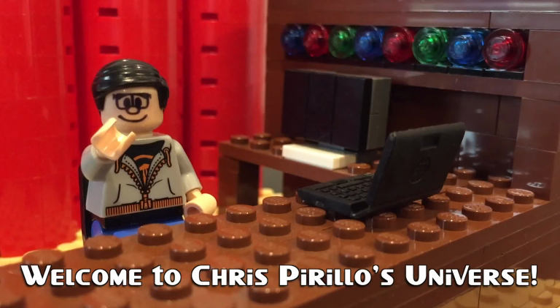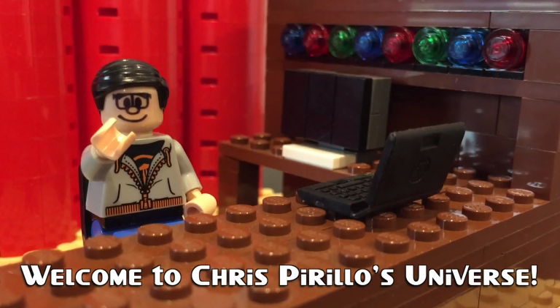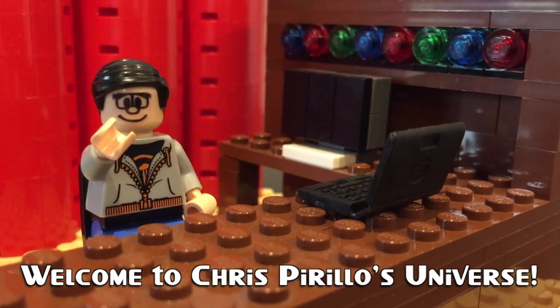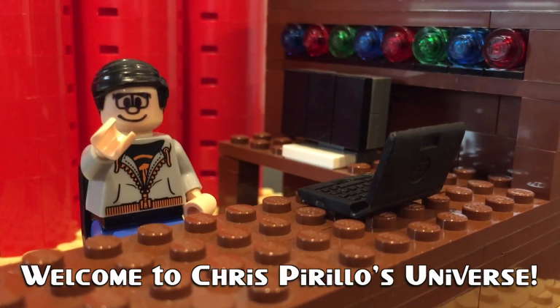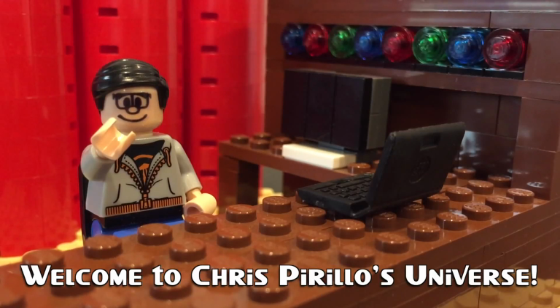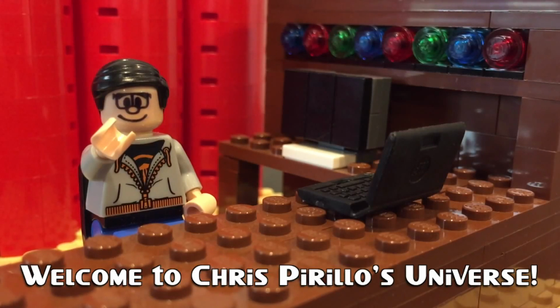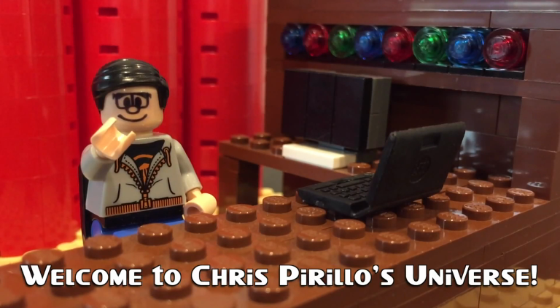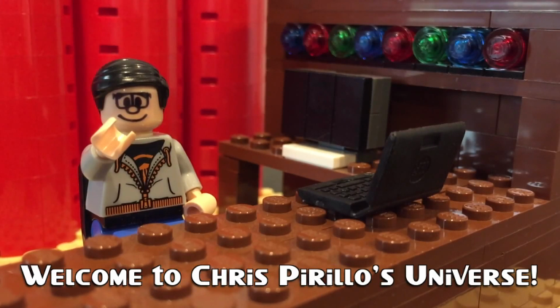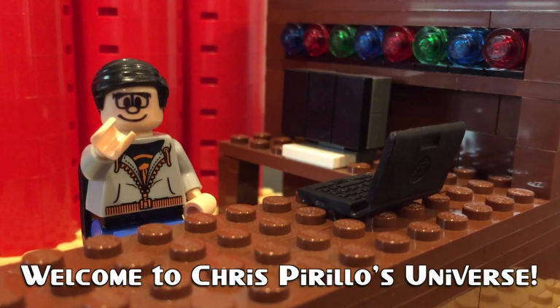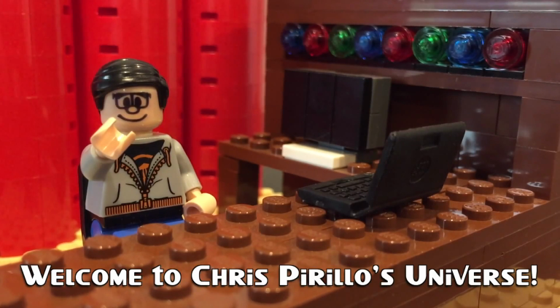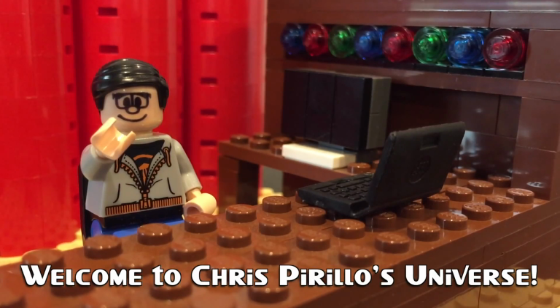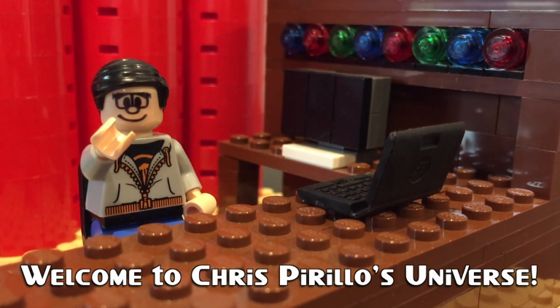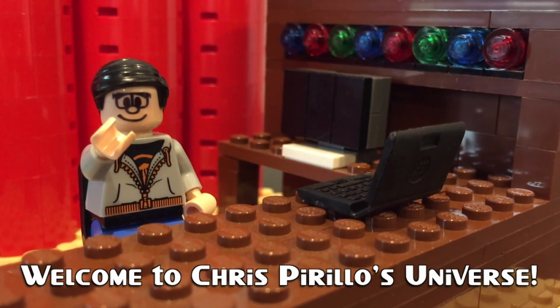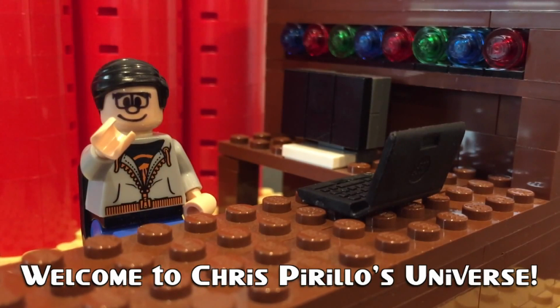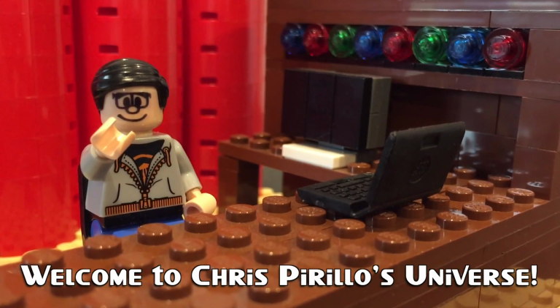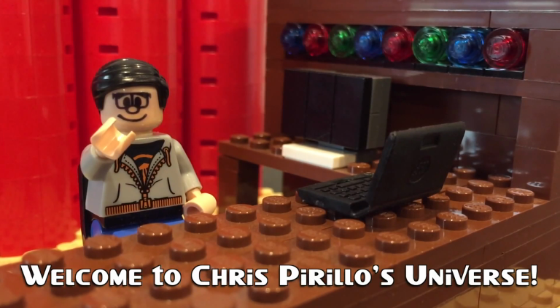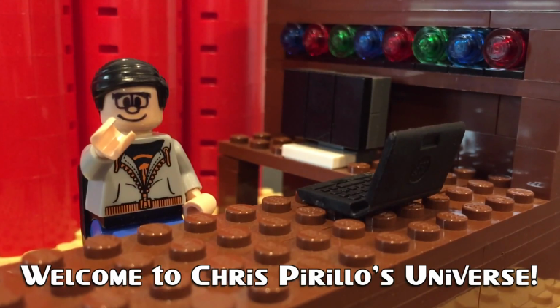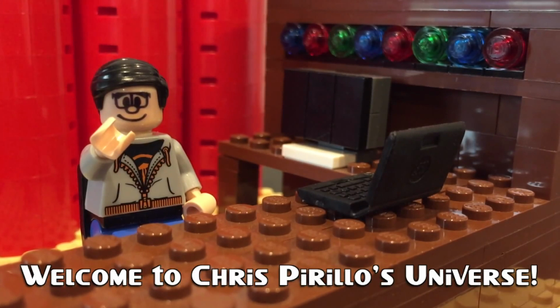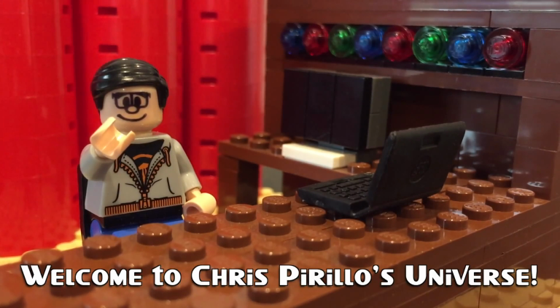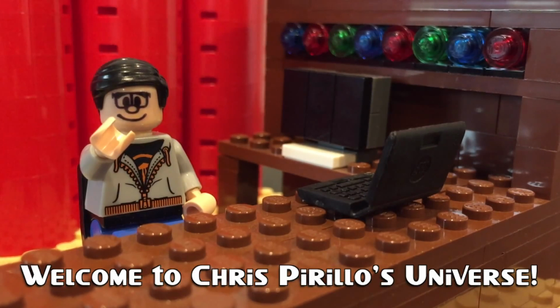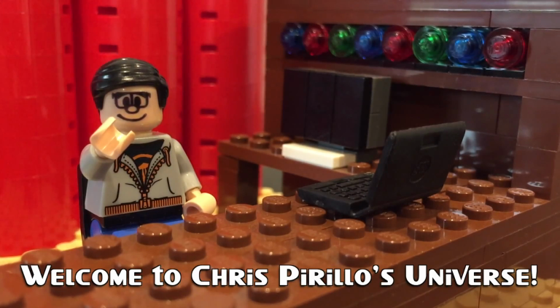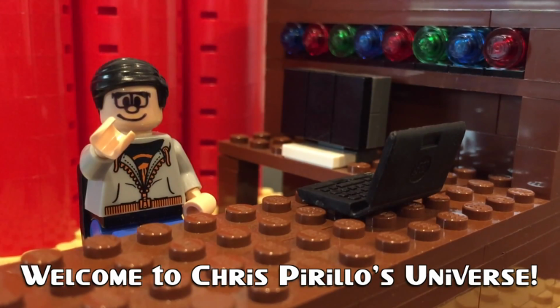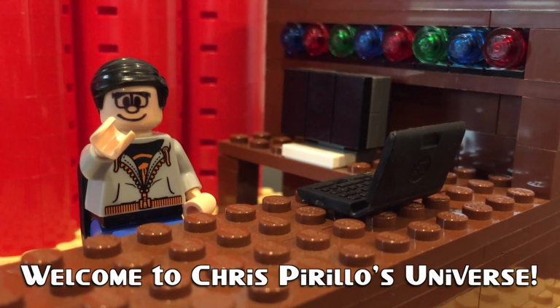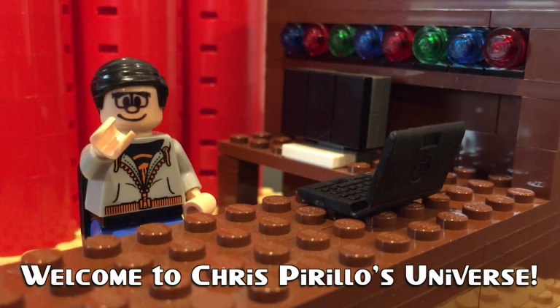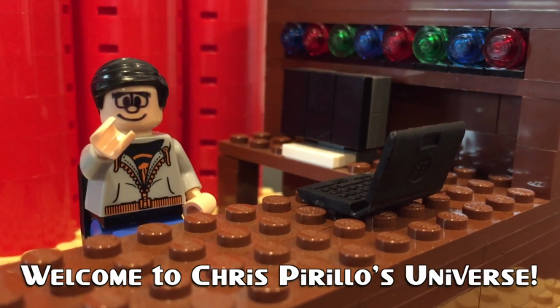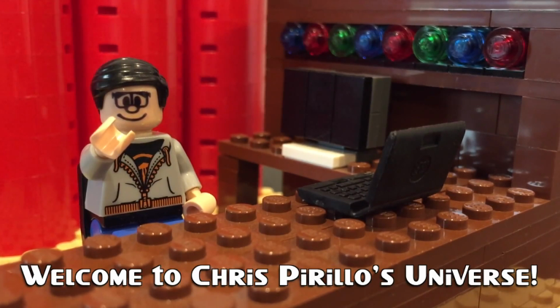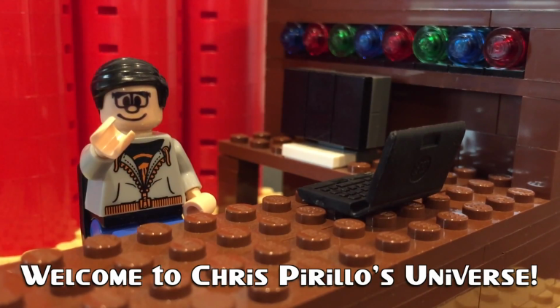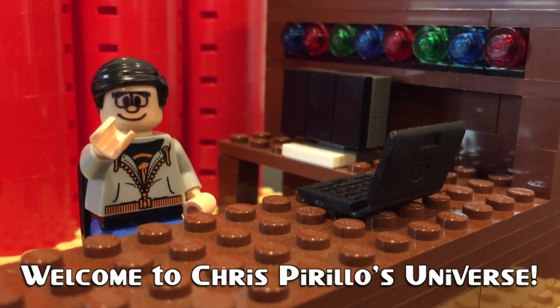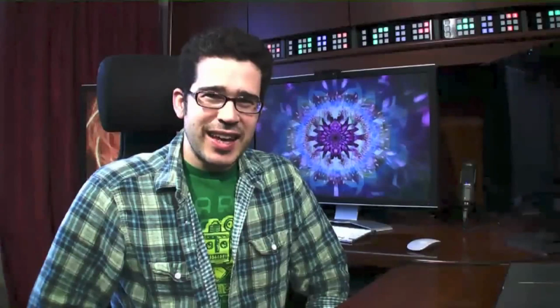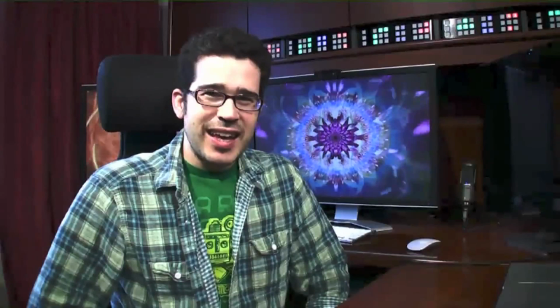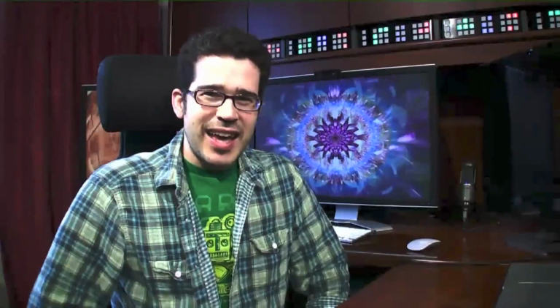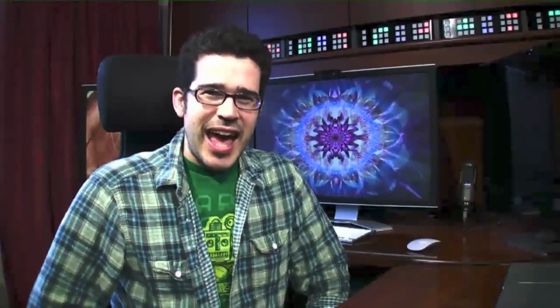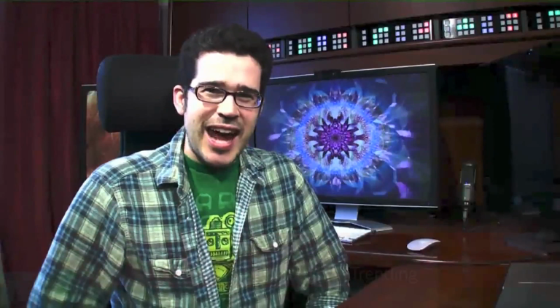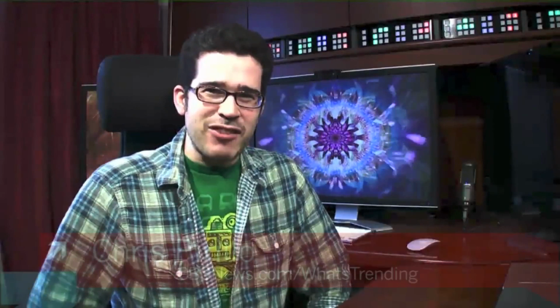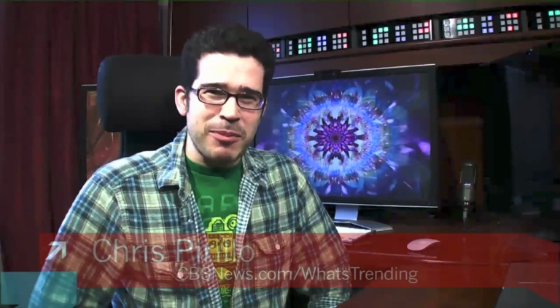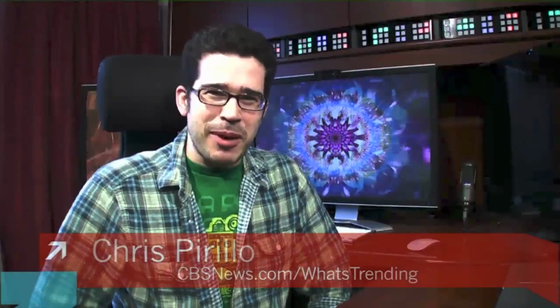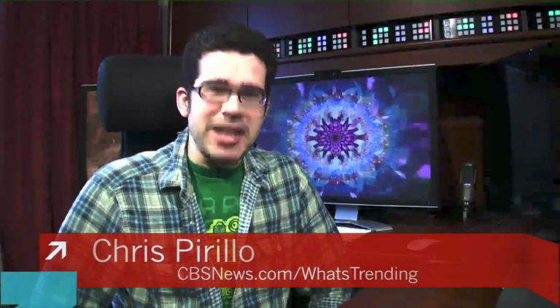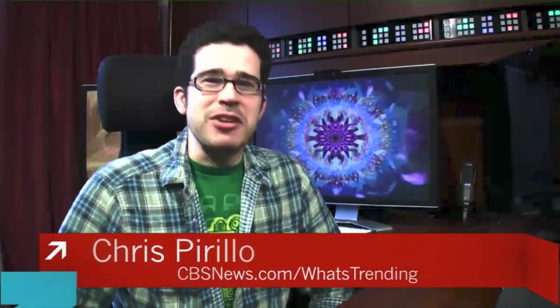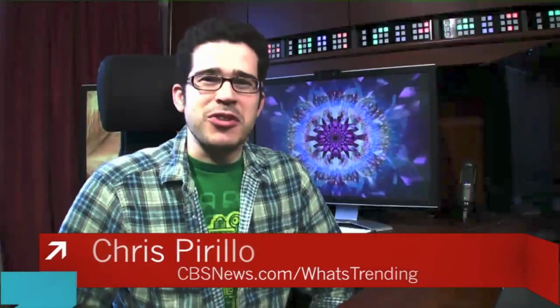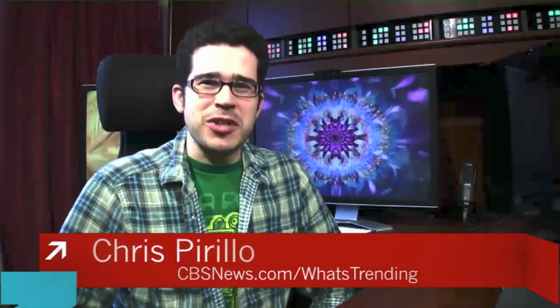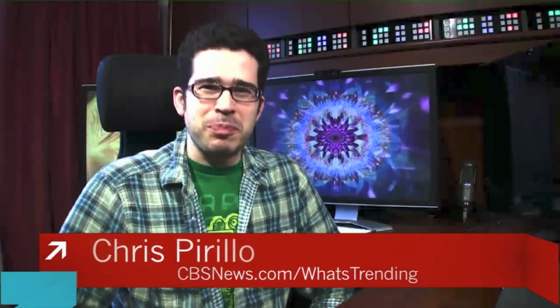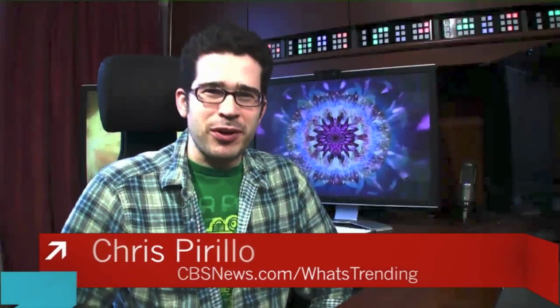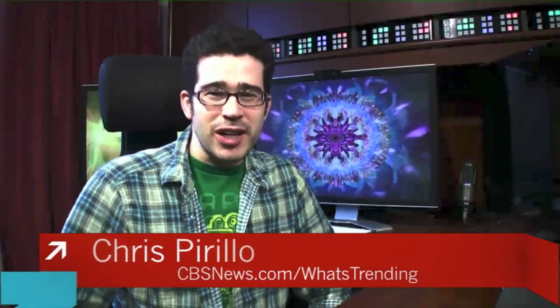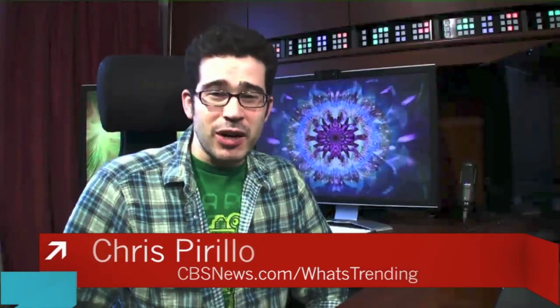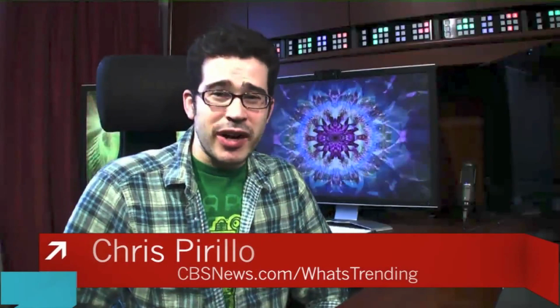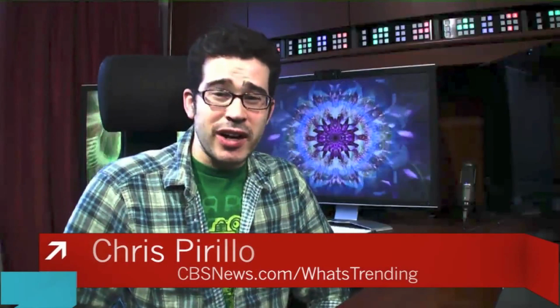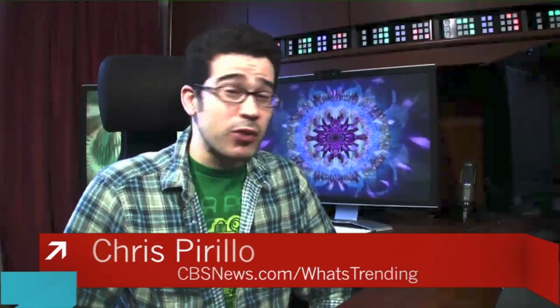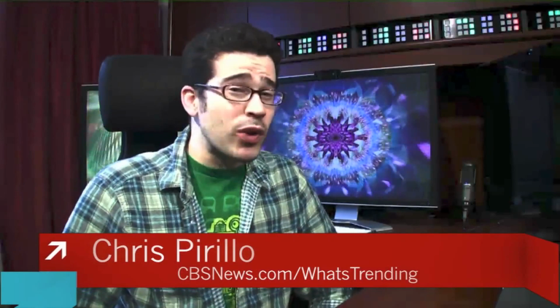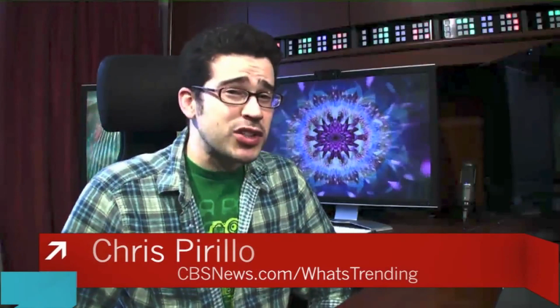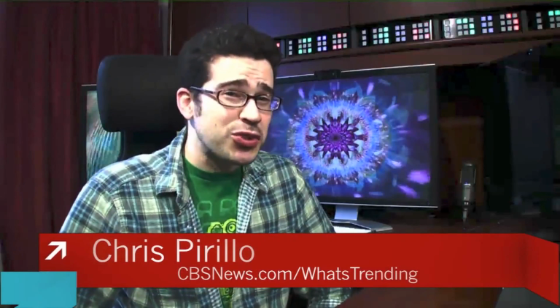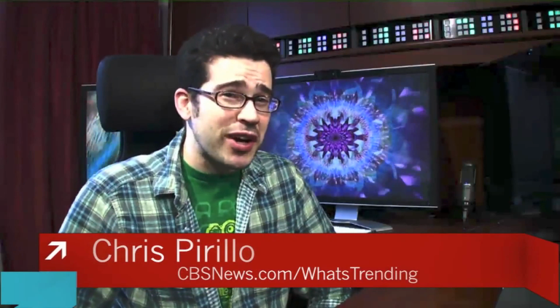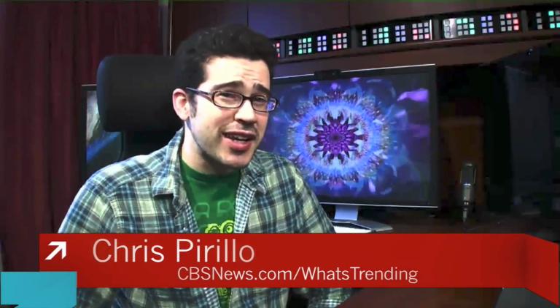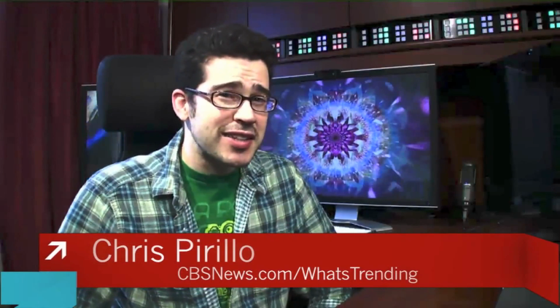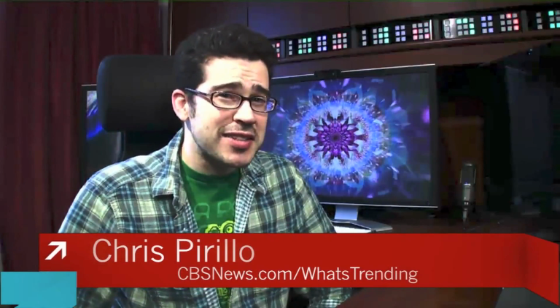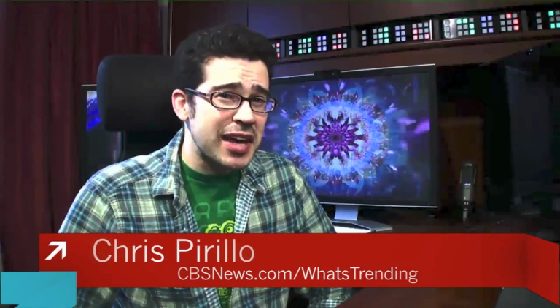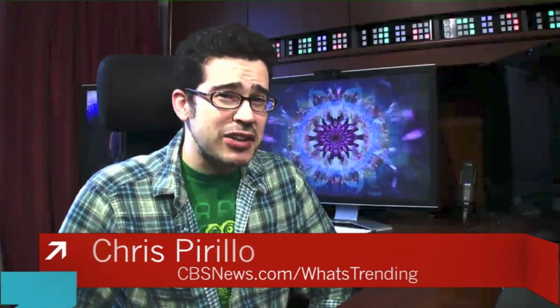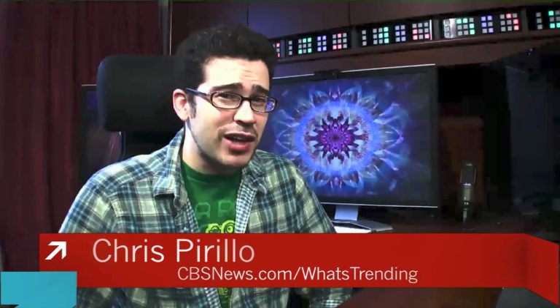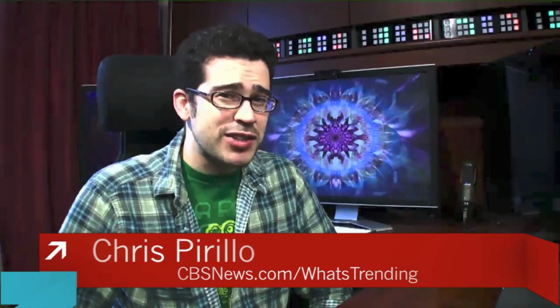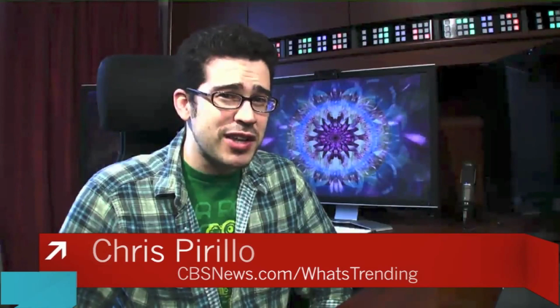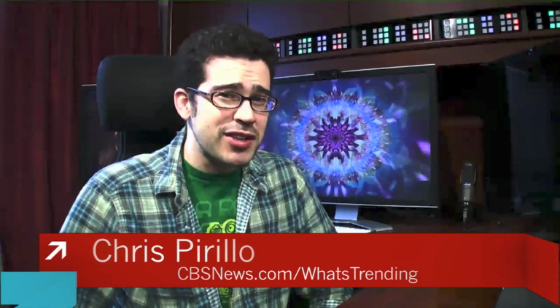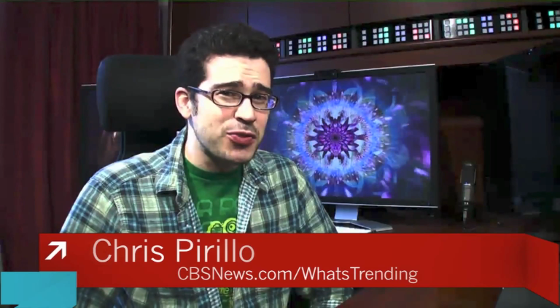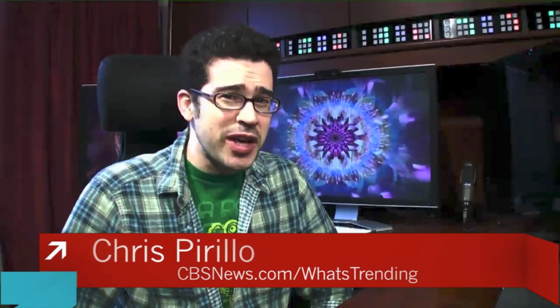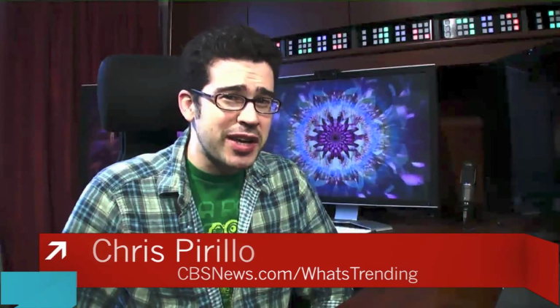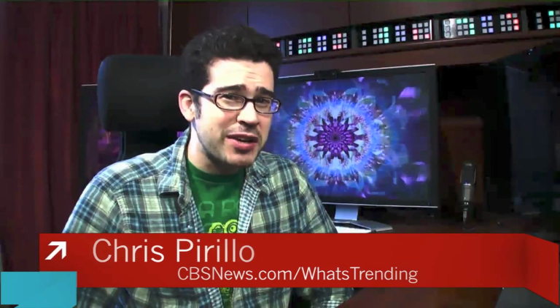Thank you for watching, liking, commenting, sharing, and subscribing right now. Hey everybody, Chris Perillo here, and what's trending in technology this week?